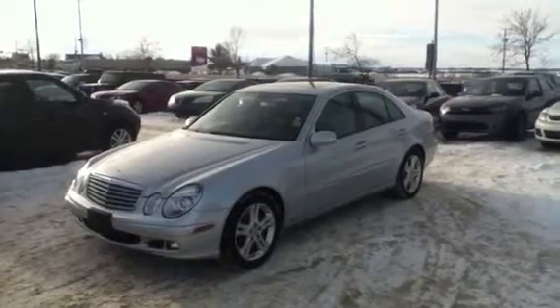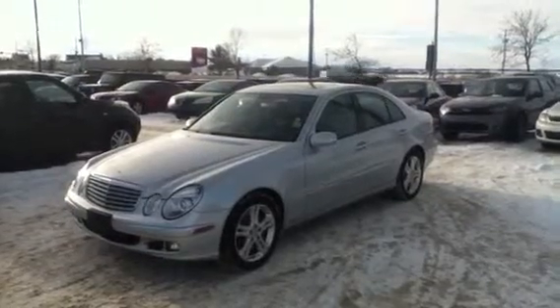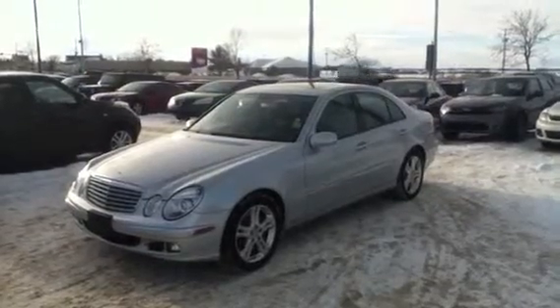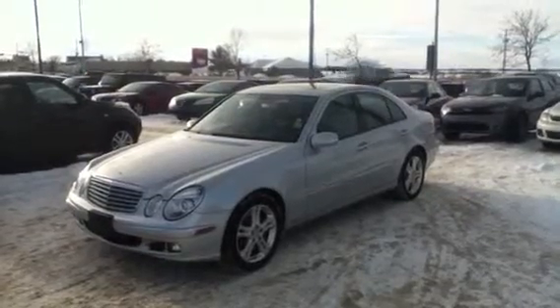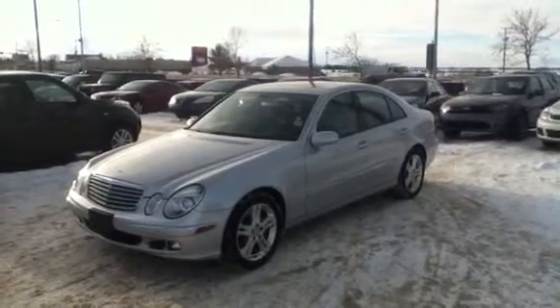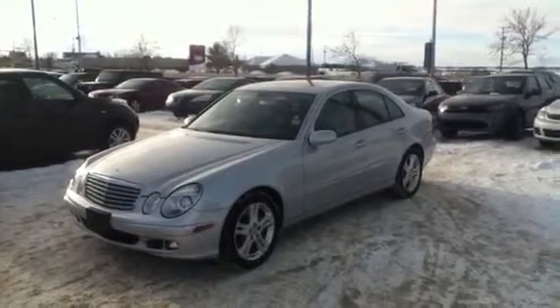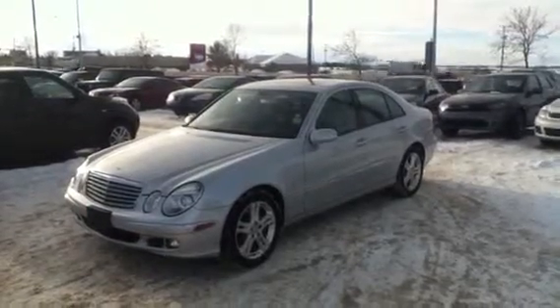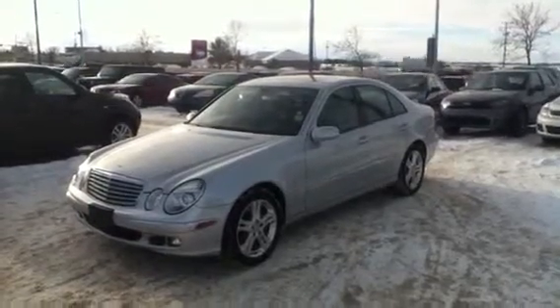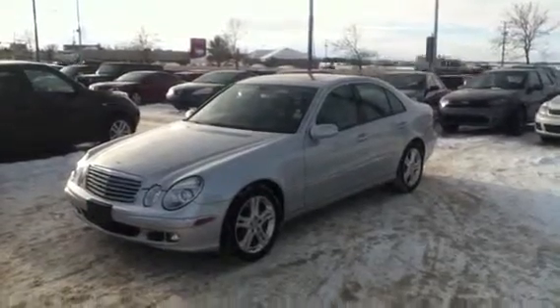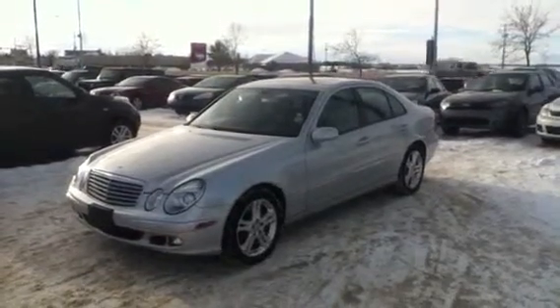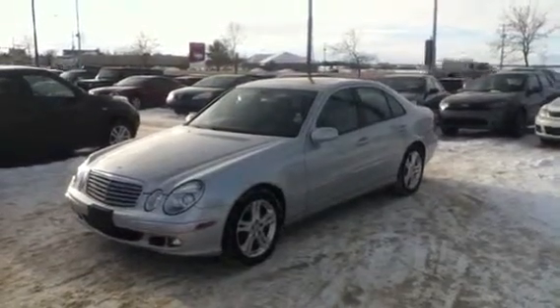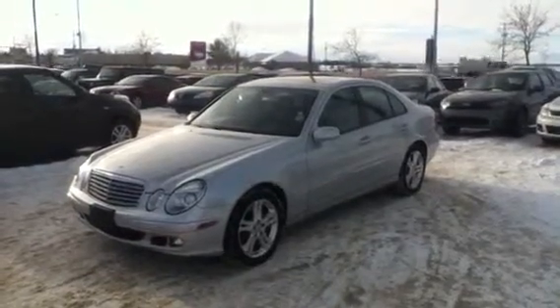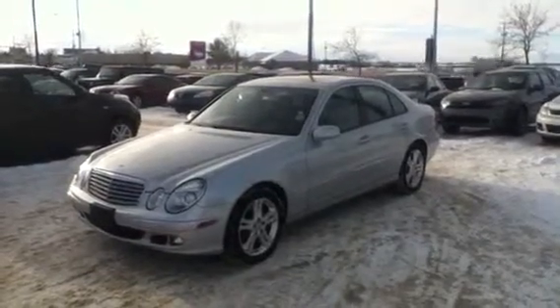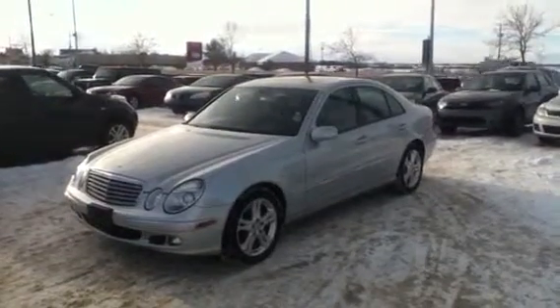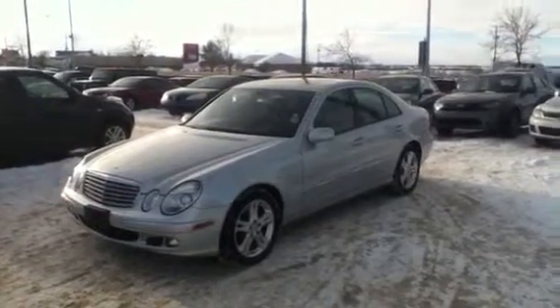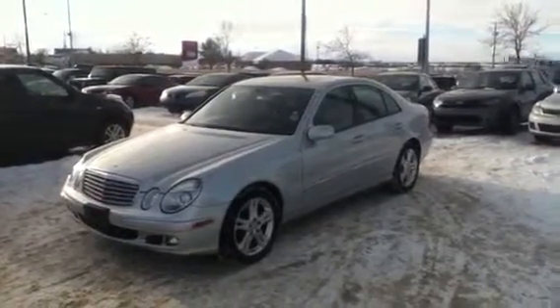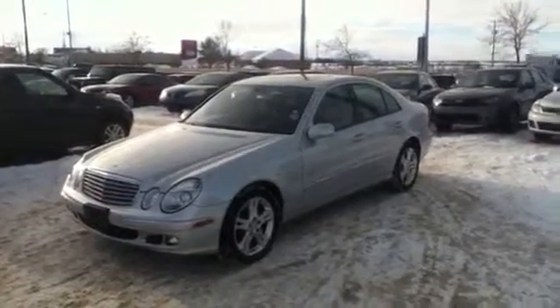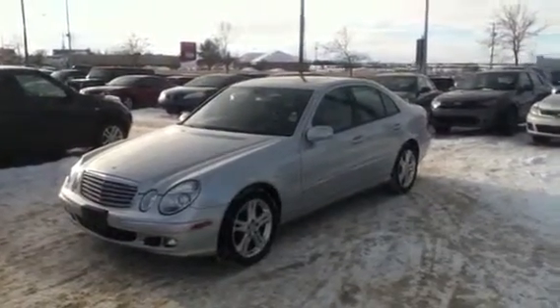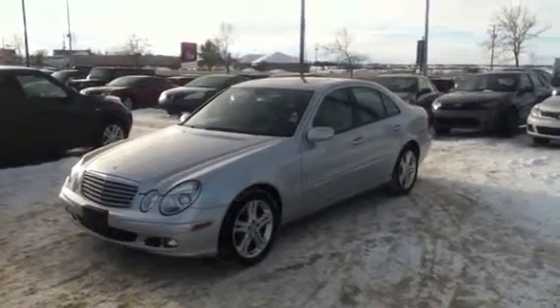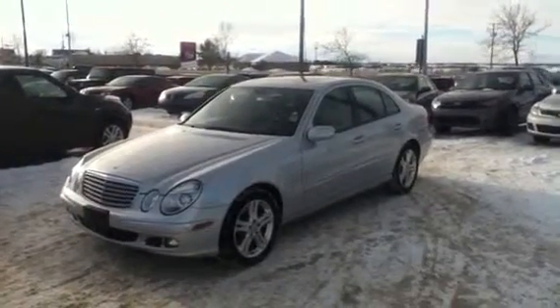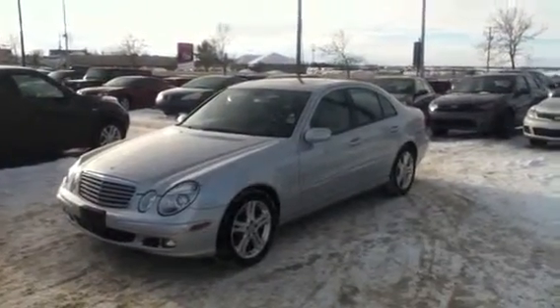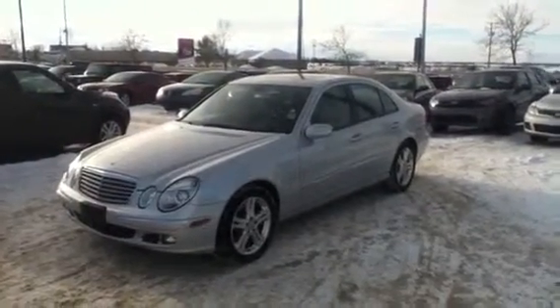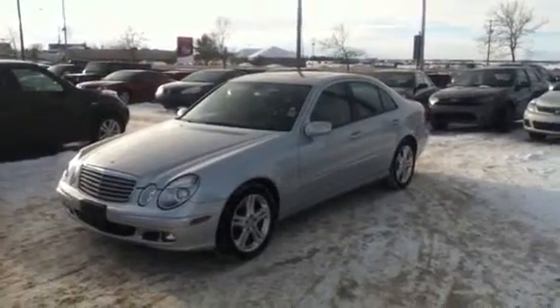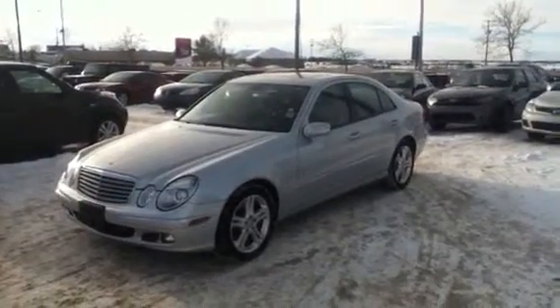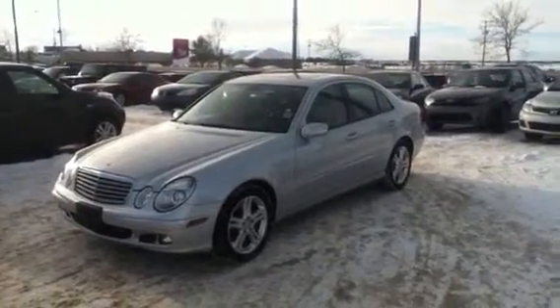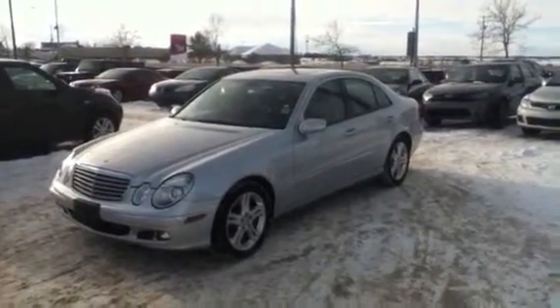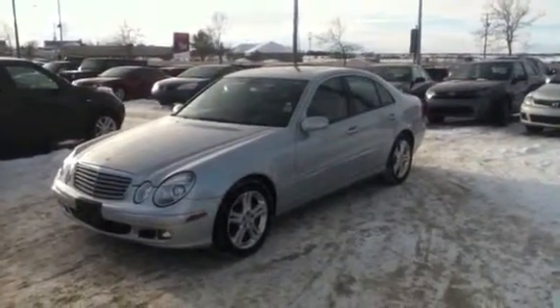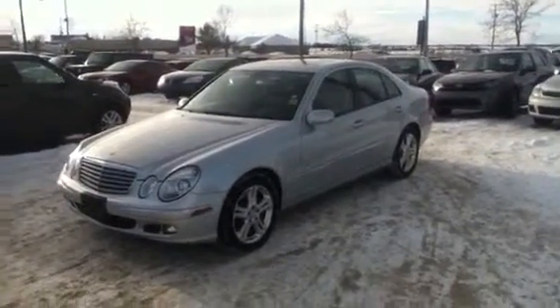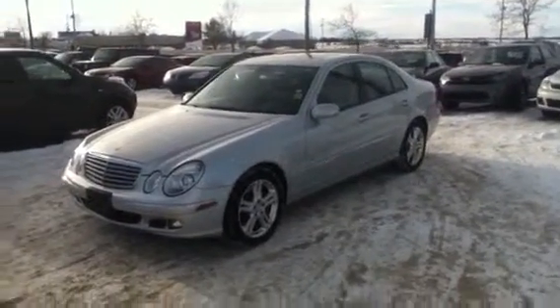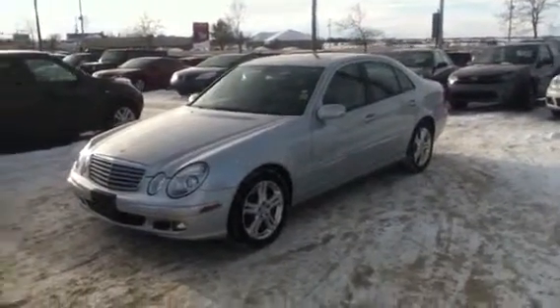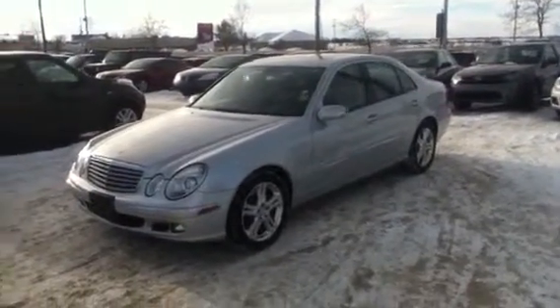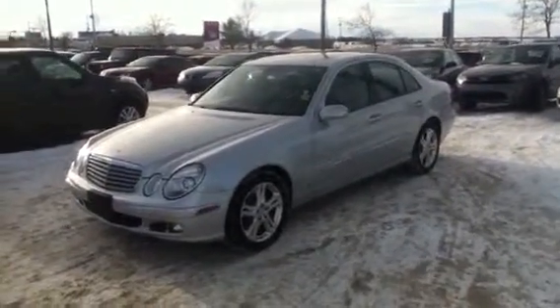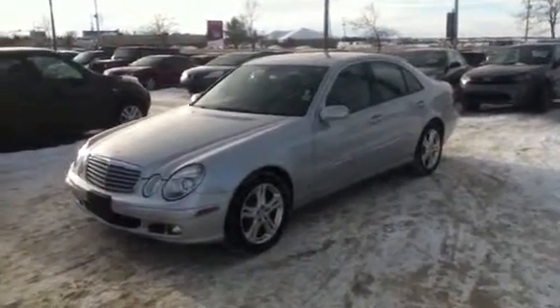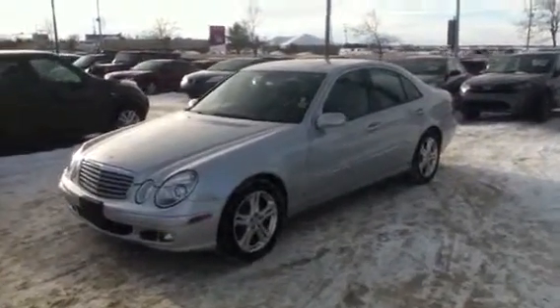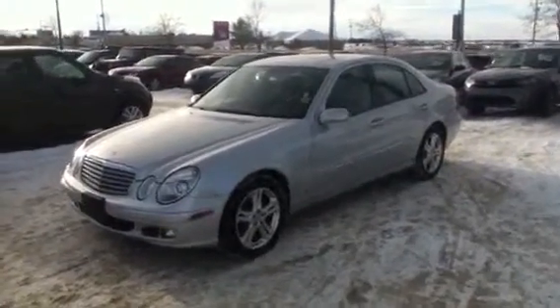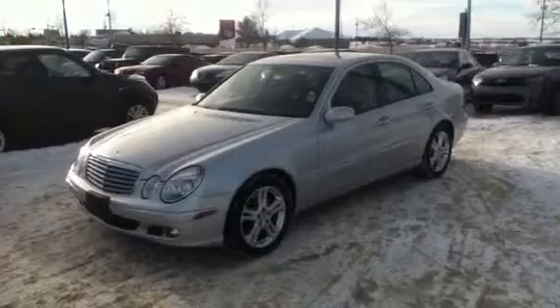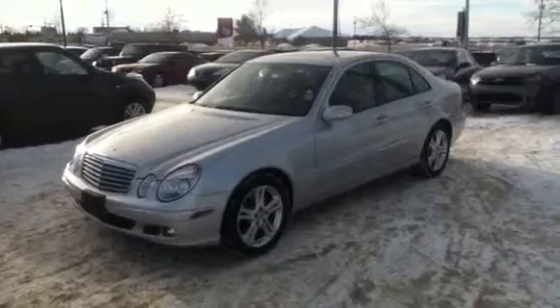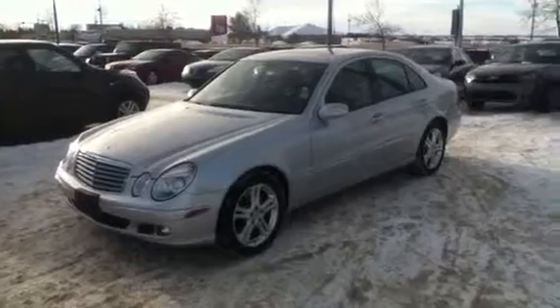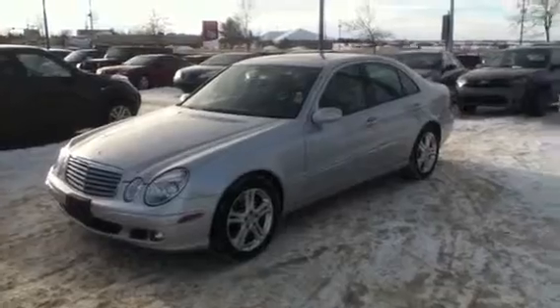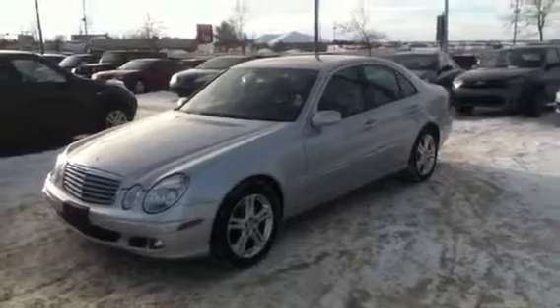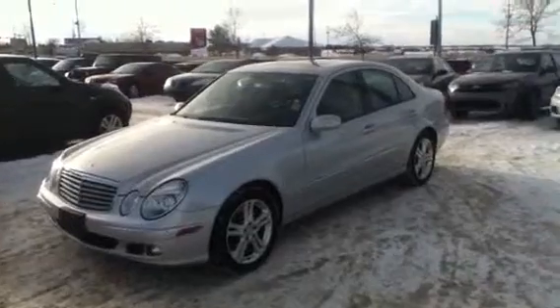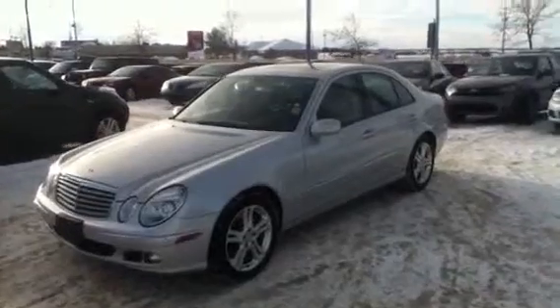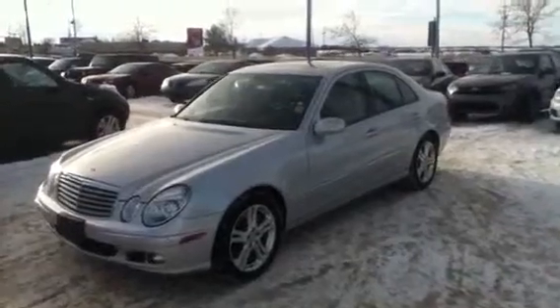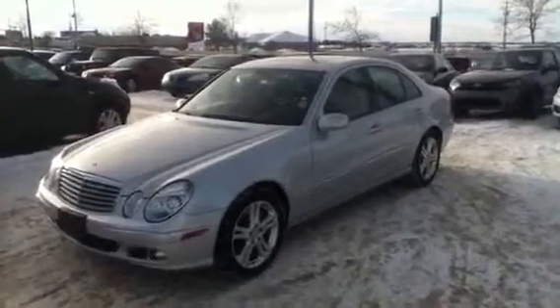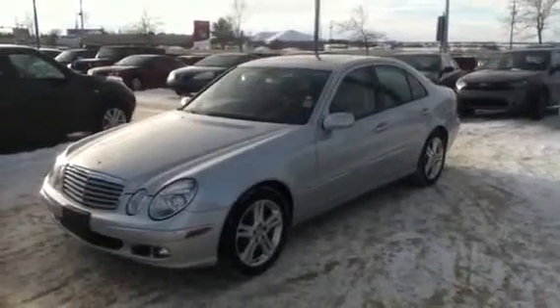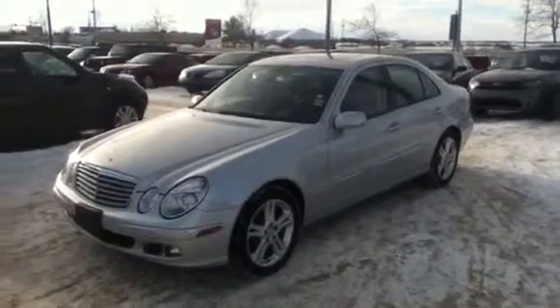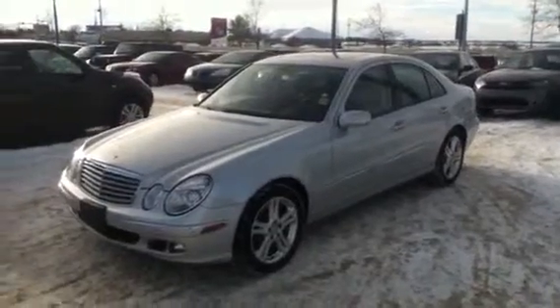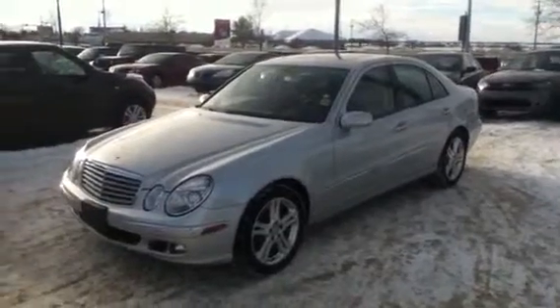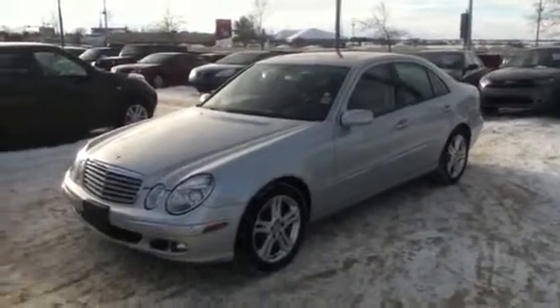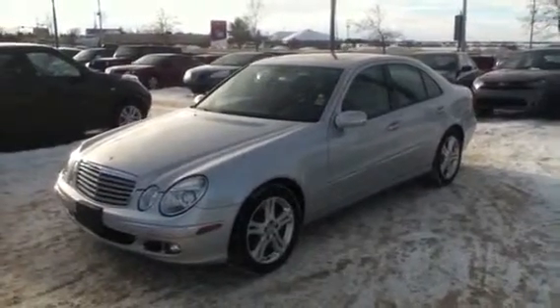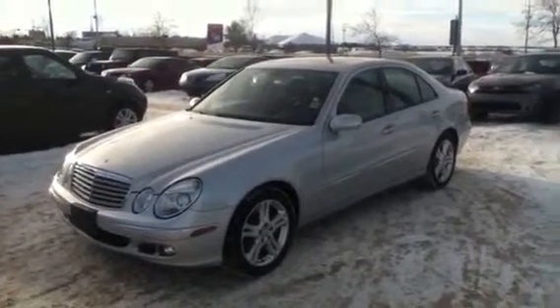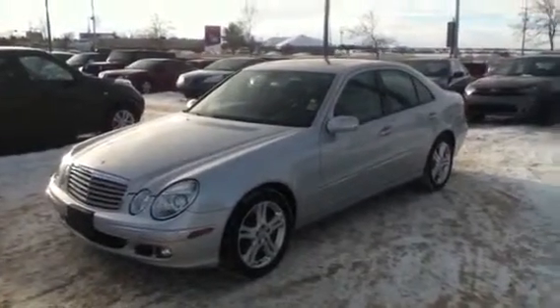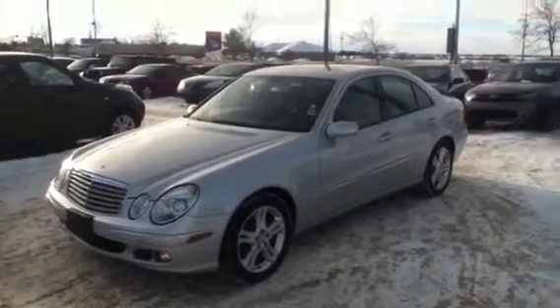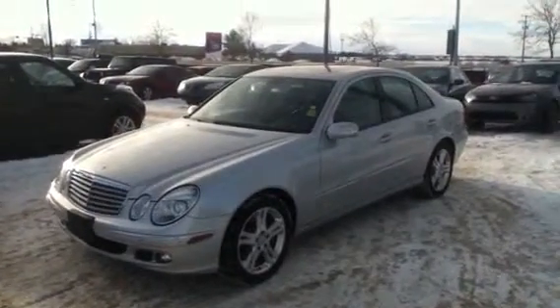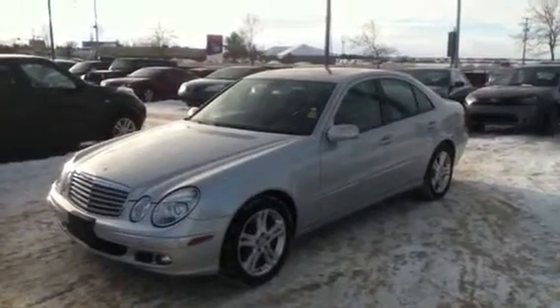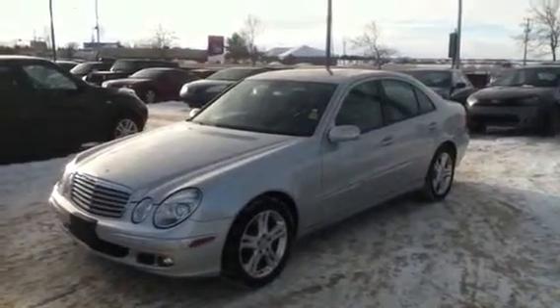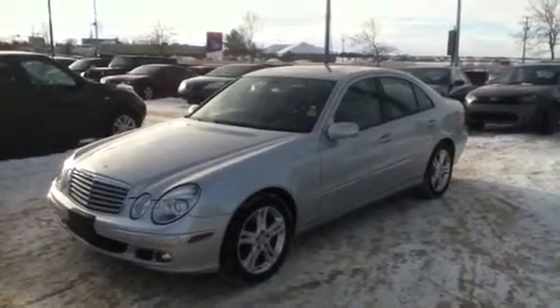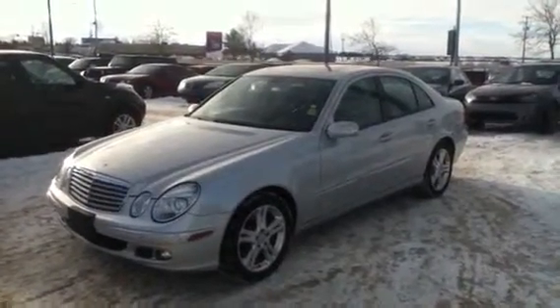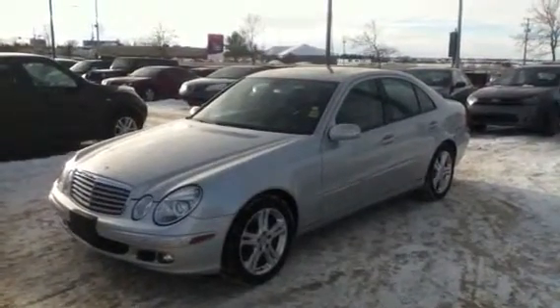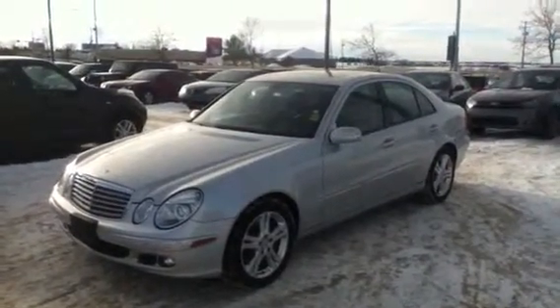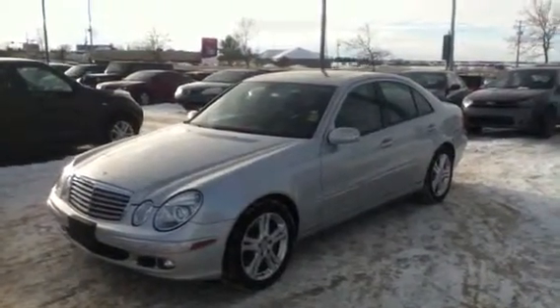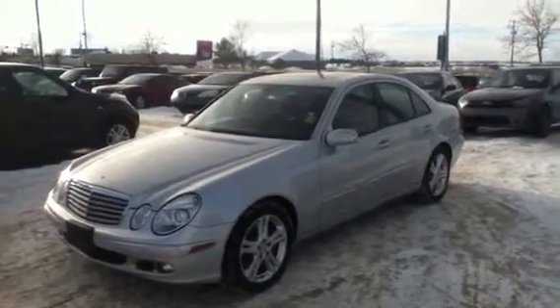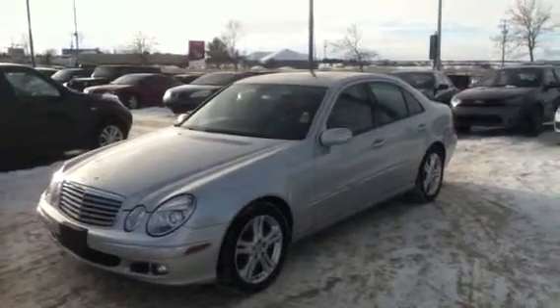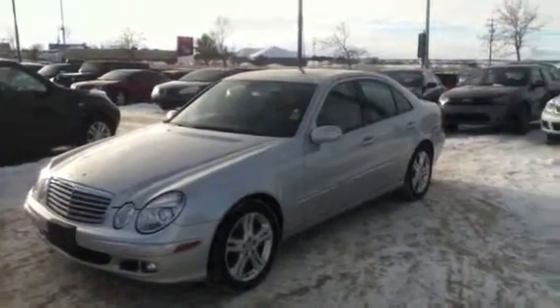Hey Mateo, how are you? It's Mike here from LA Mazda. I just want to send off a quick little video here for you to show off this 2006 Mercedes-Benz we have in the lot.